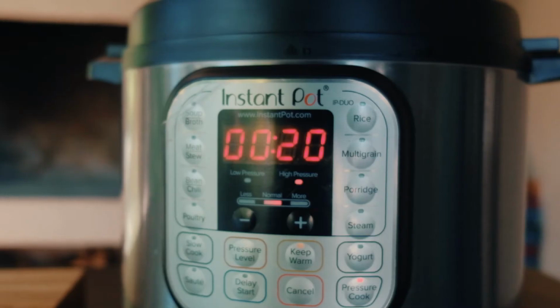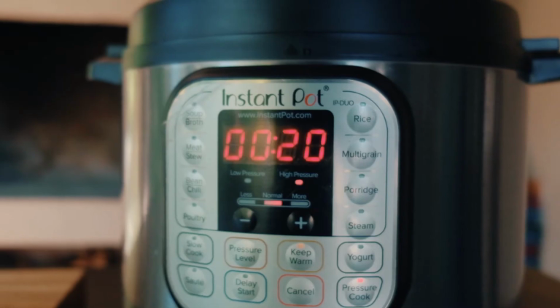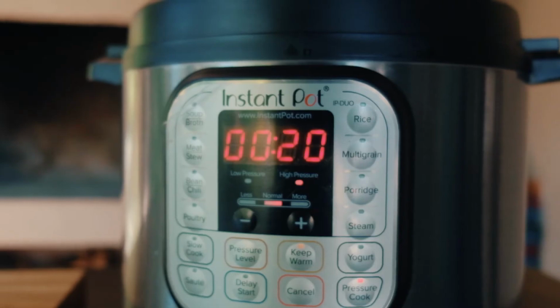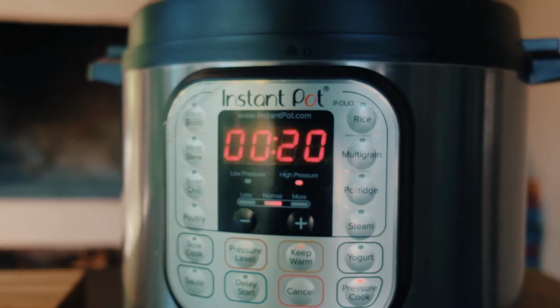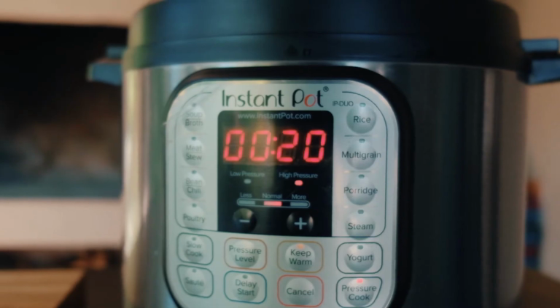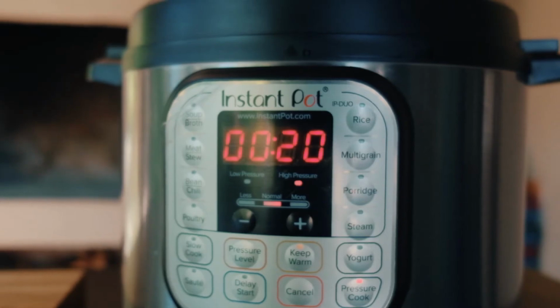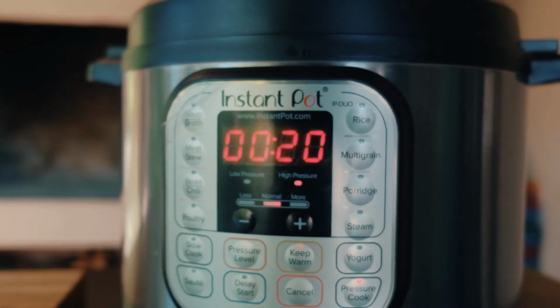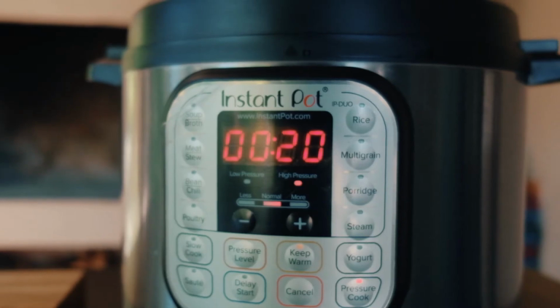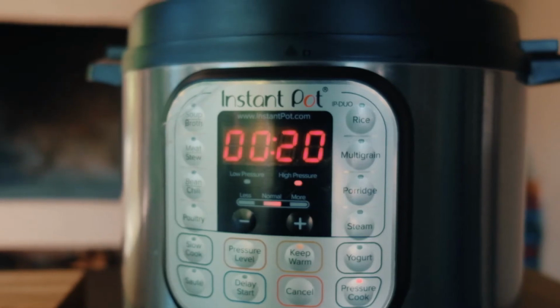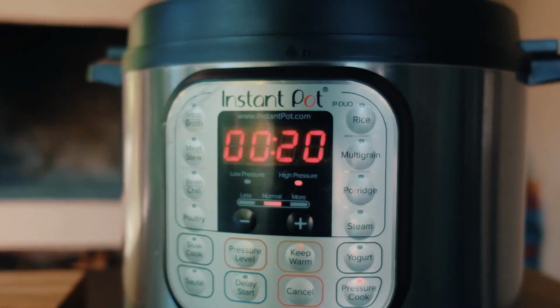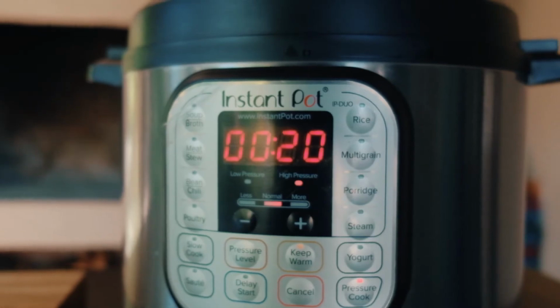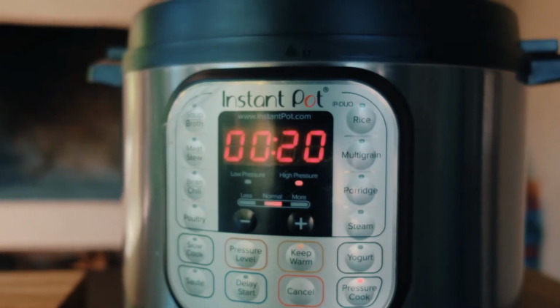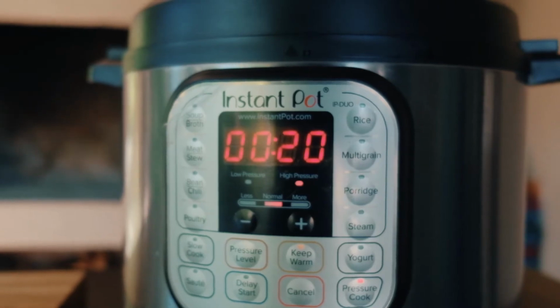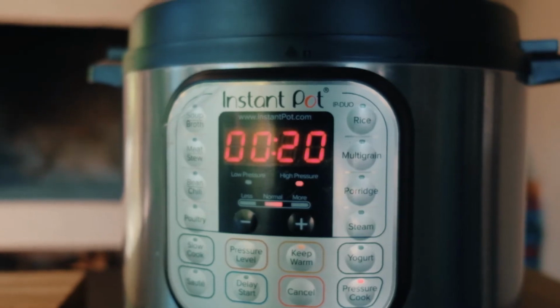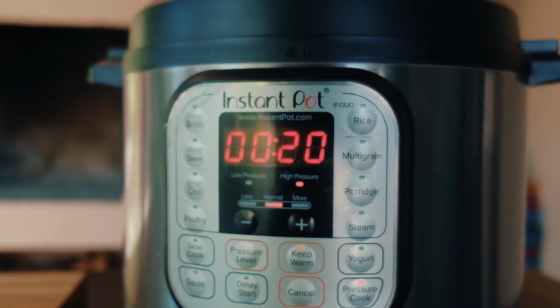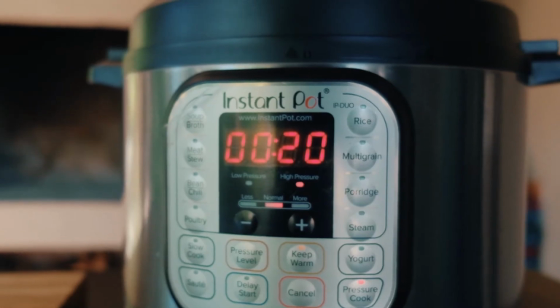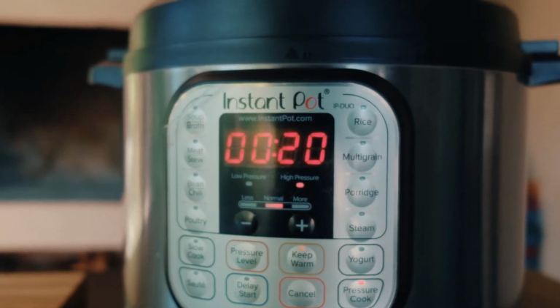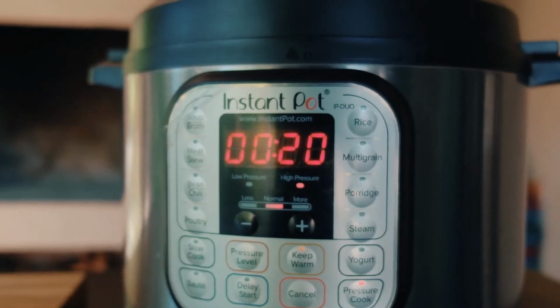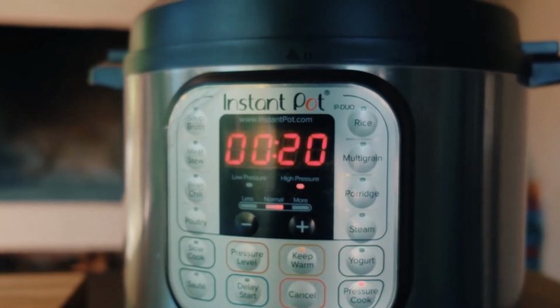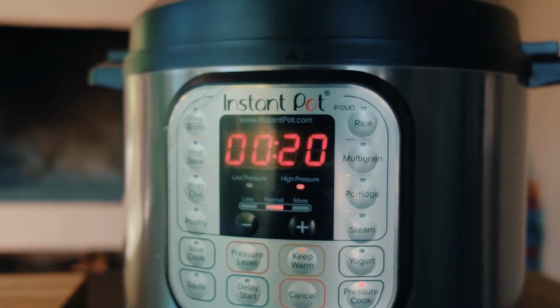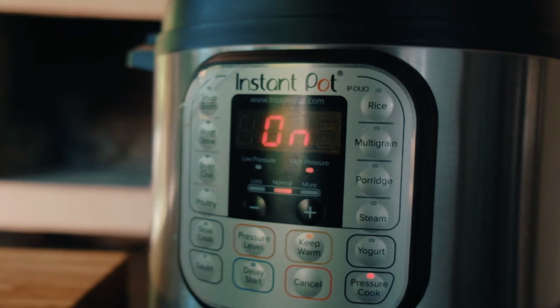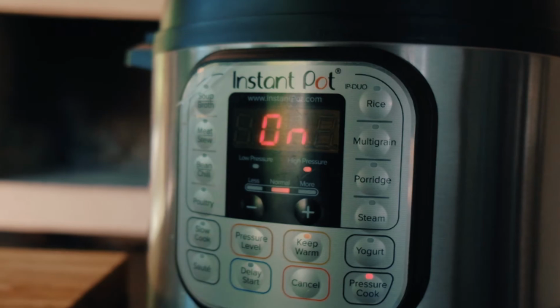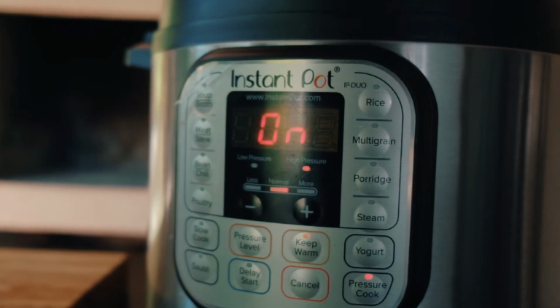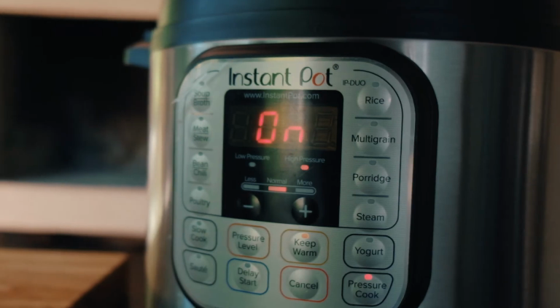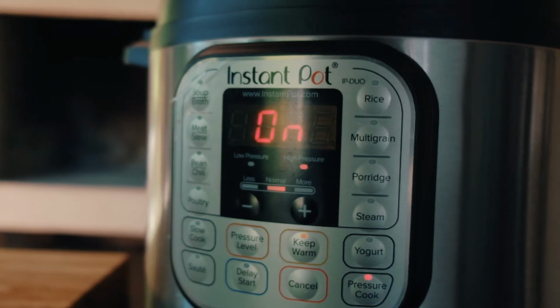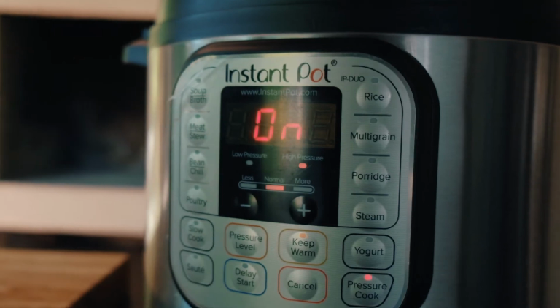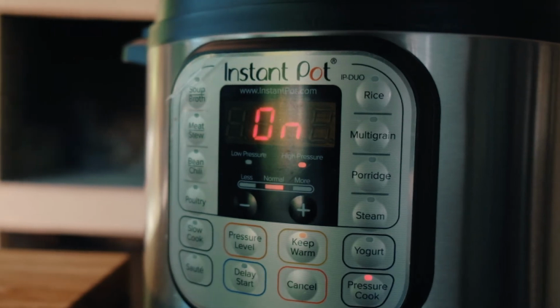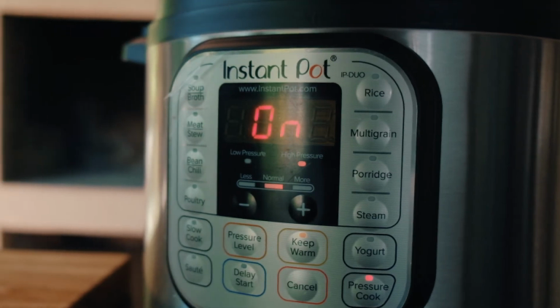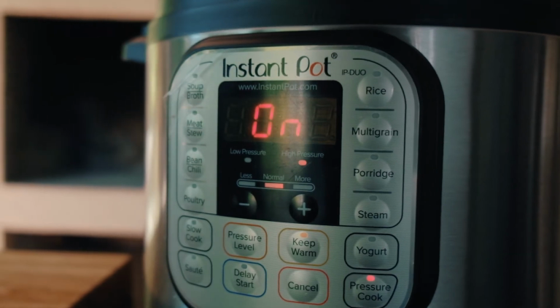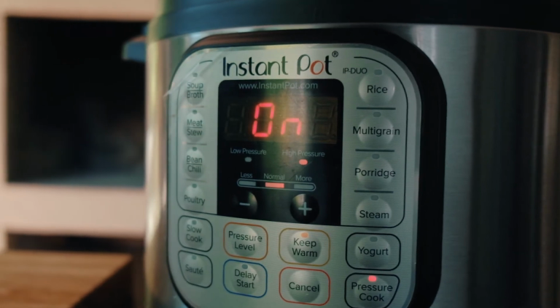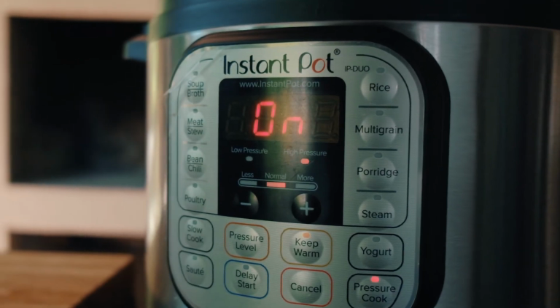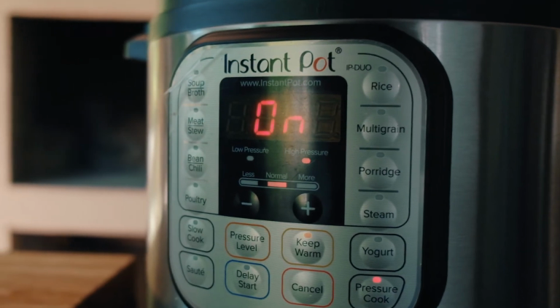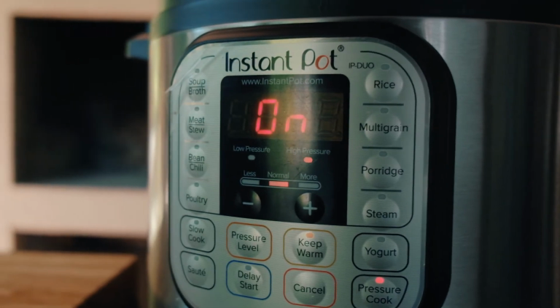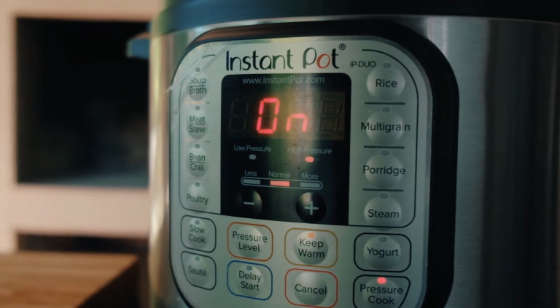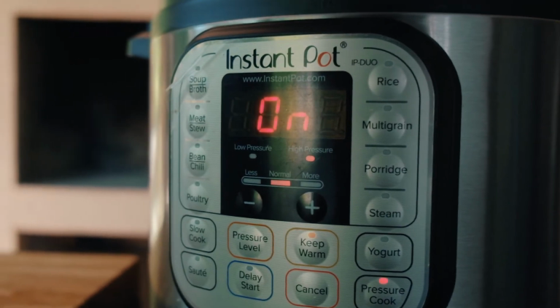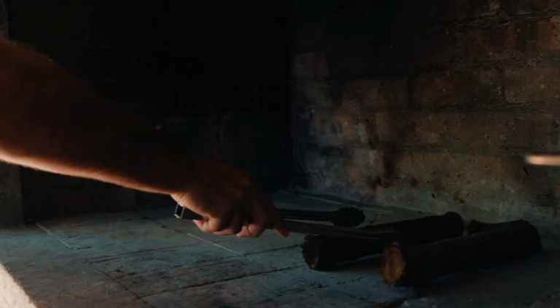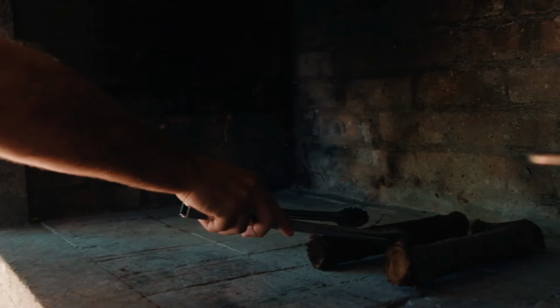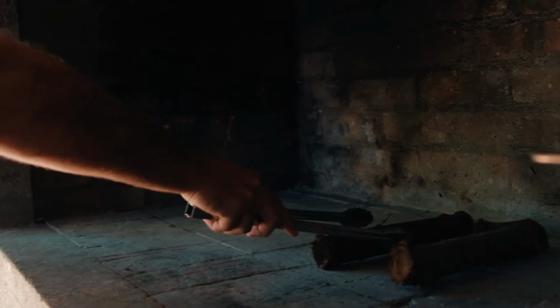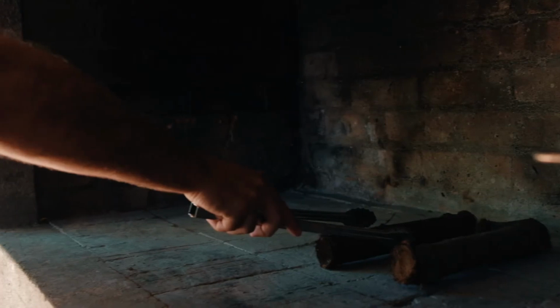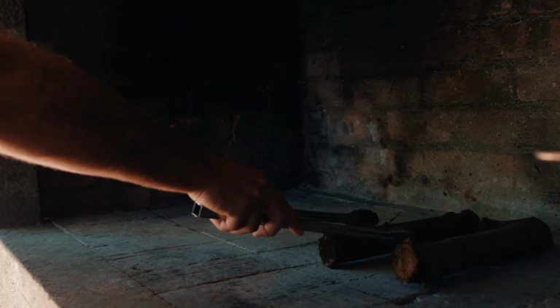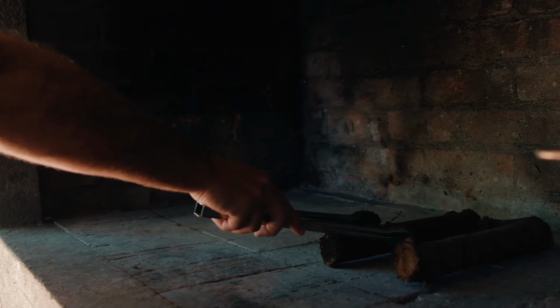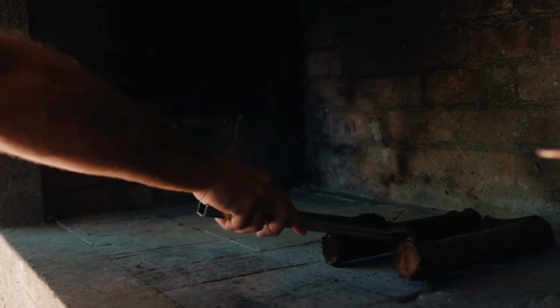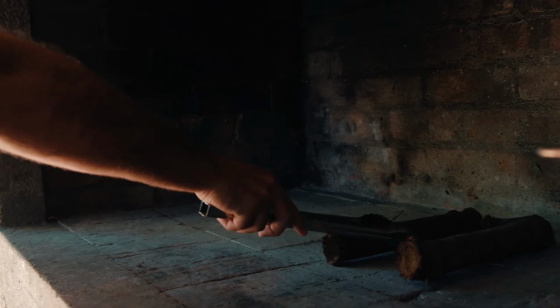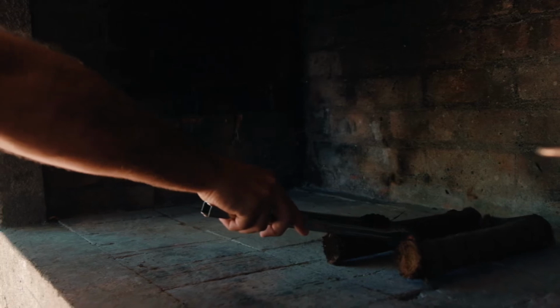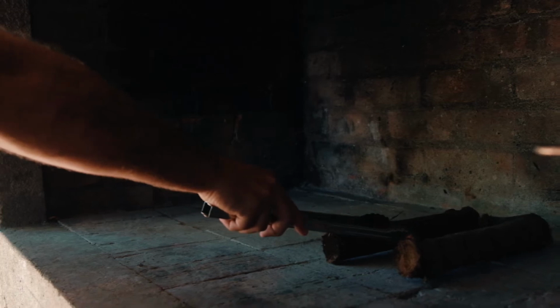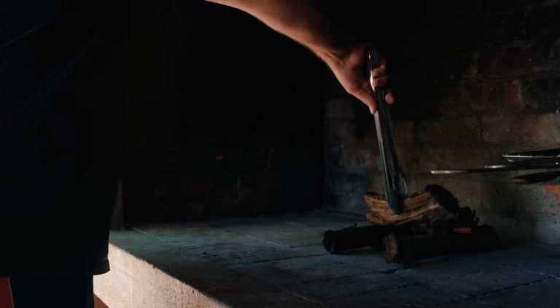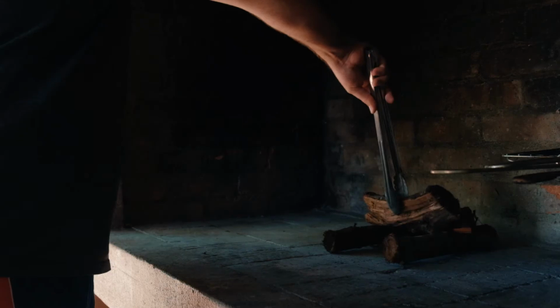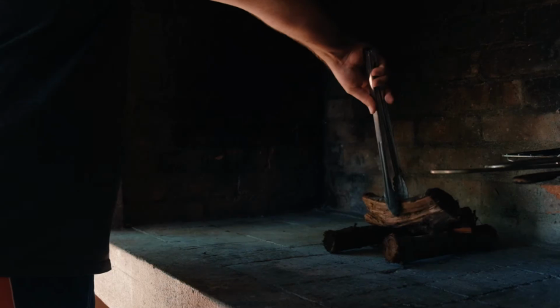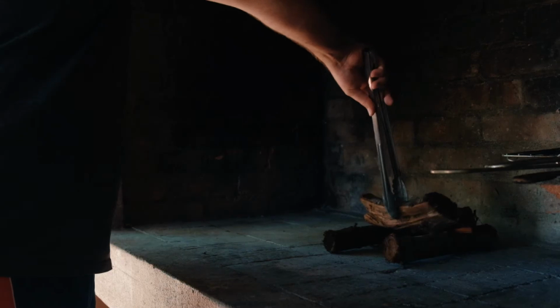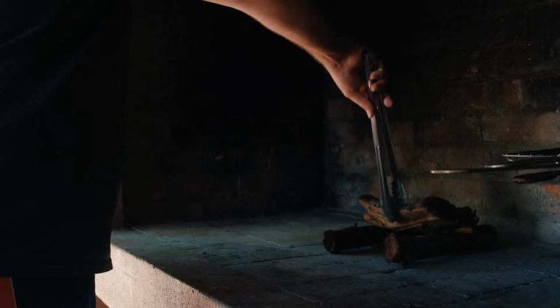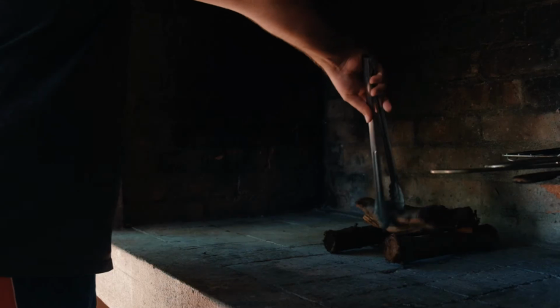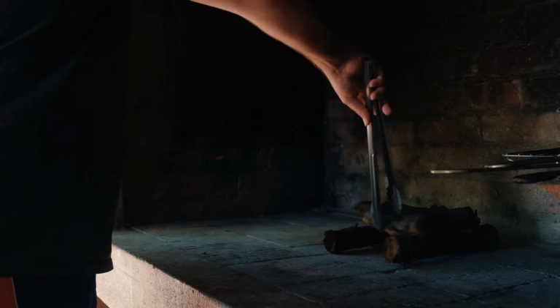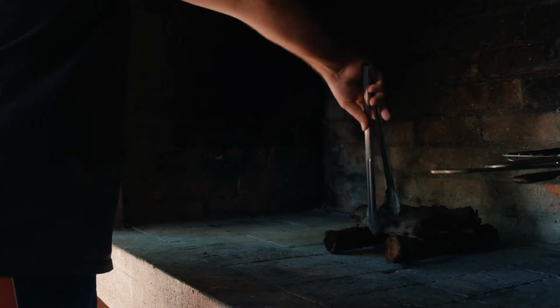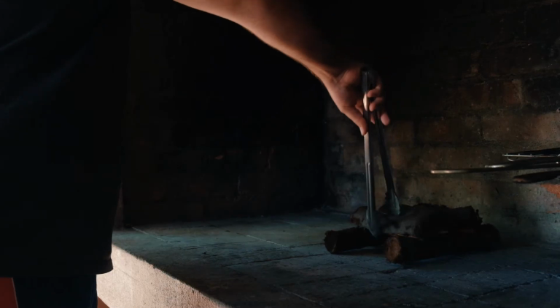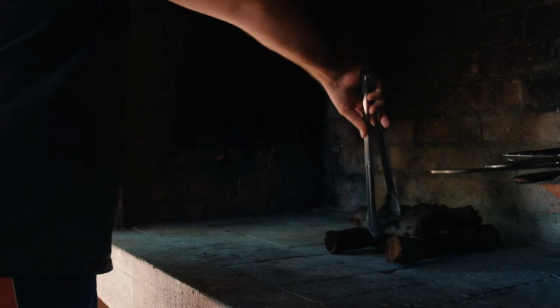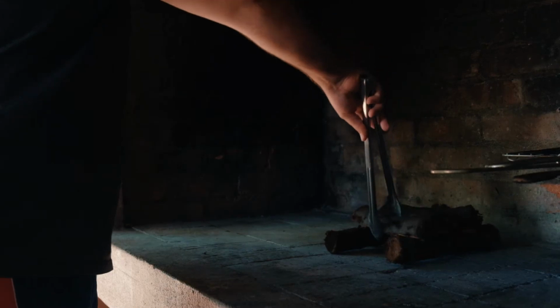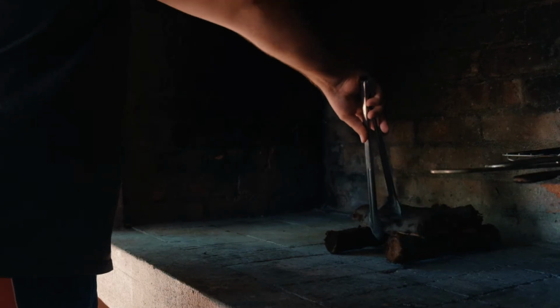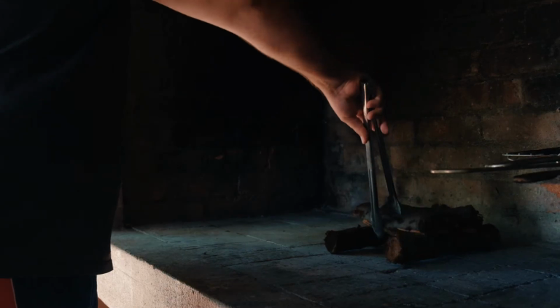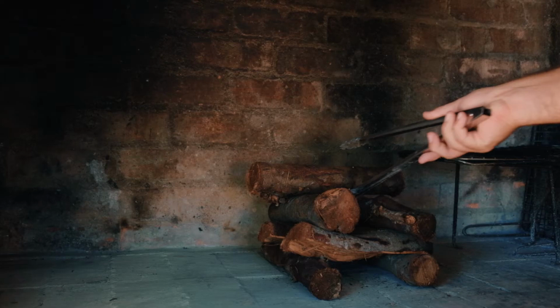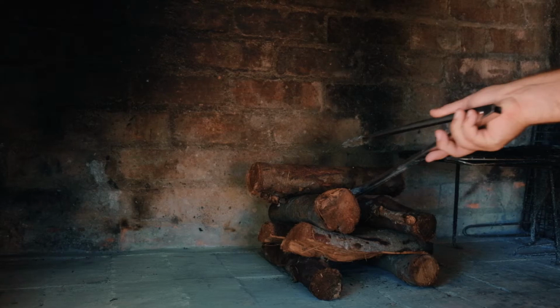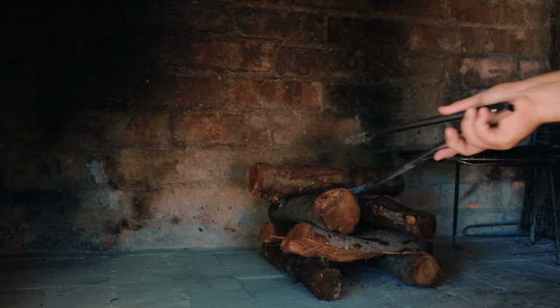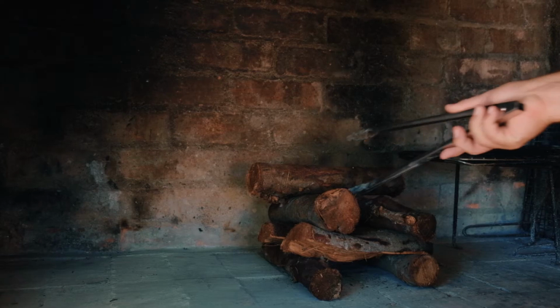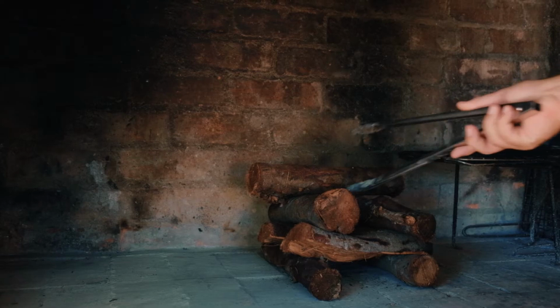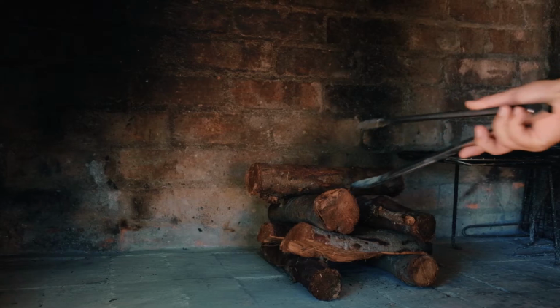We'll be cooking these ribs for 20 minutes in the pressure cooker and just finish again on the fire. You could finish it on the broiler if you want to as well.